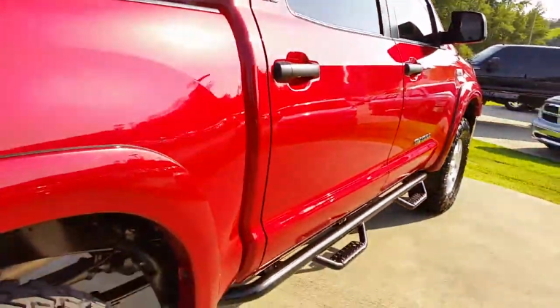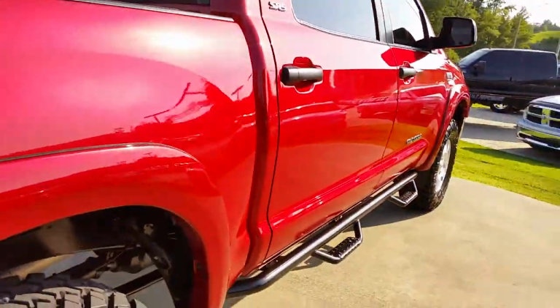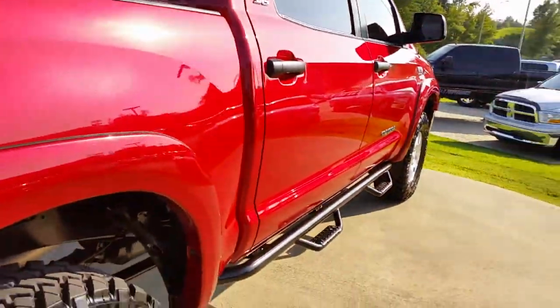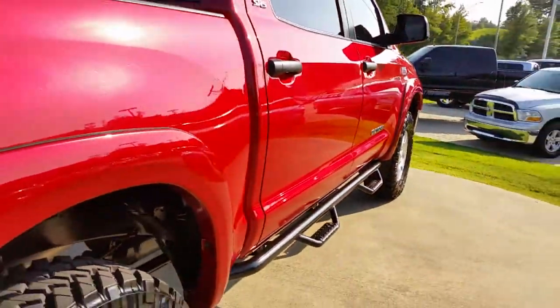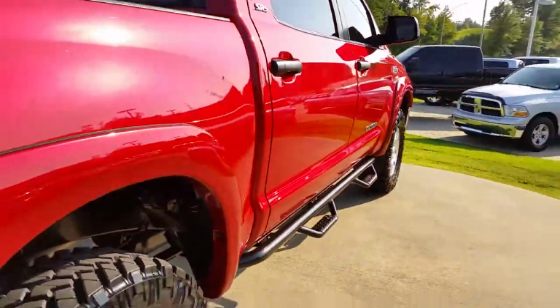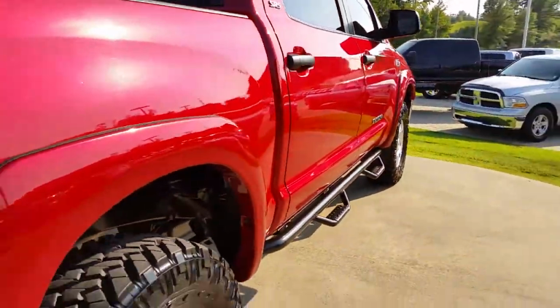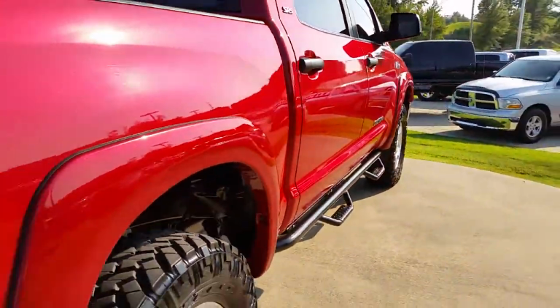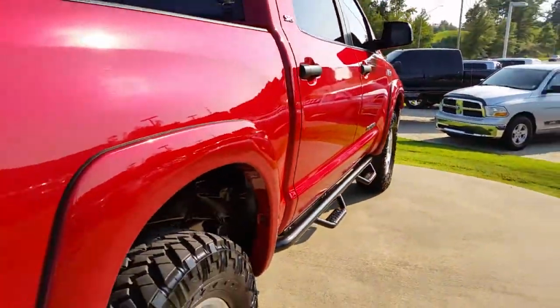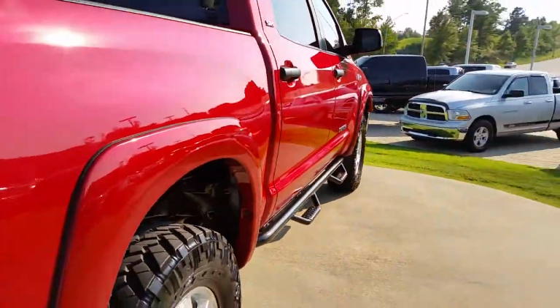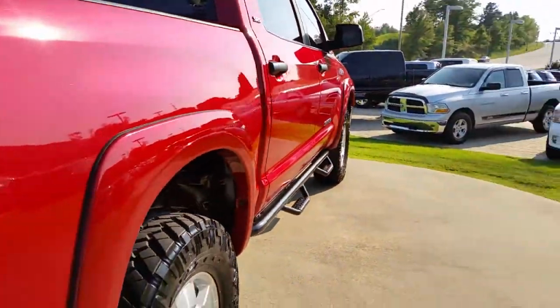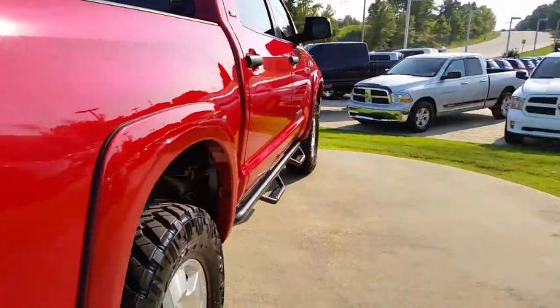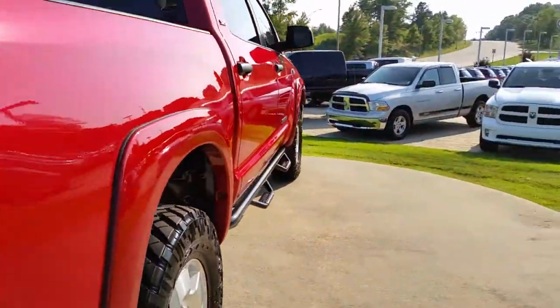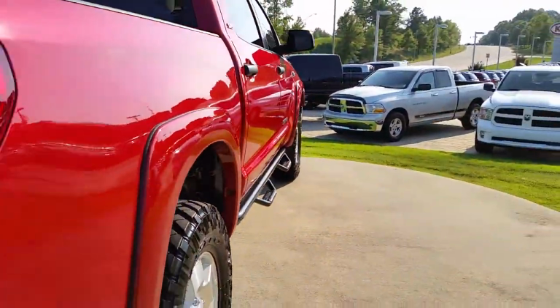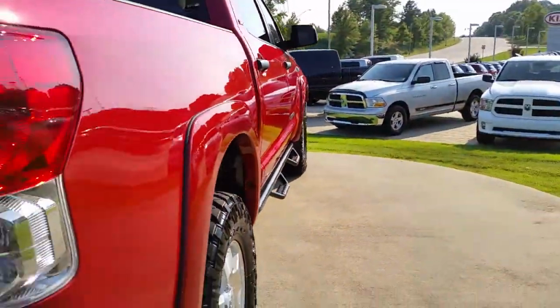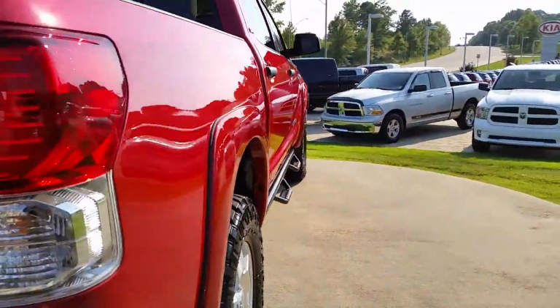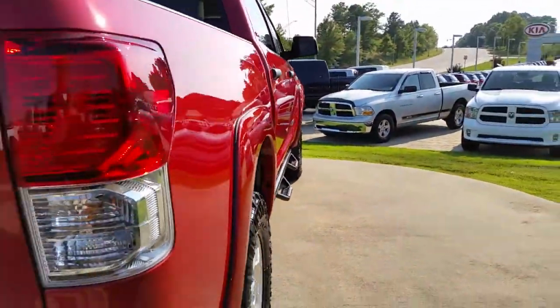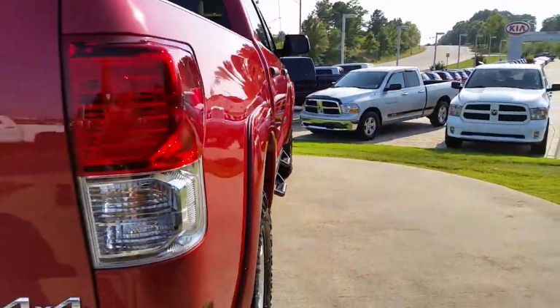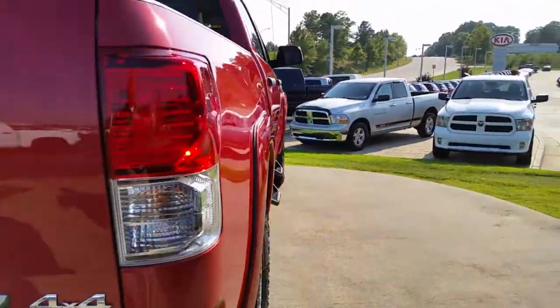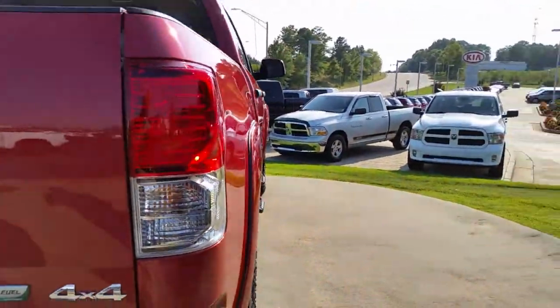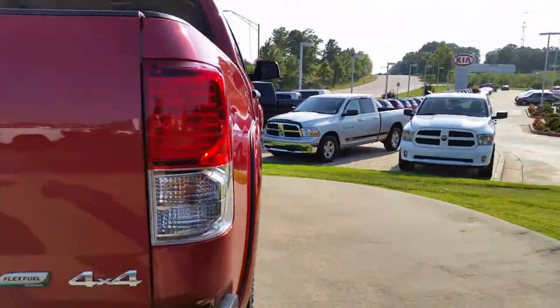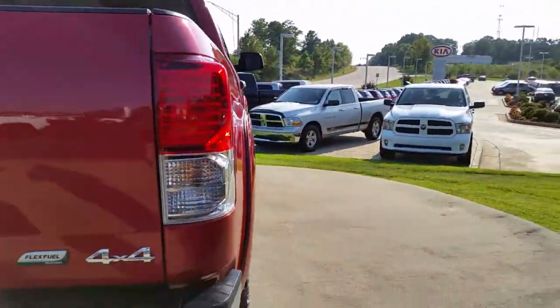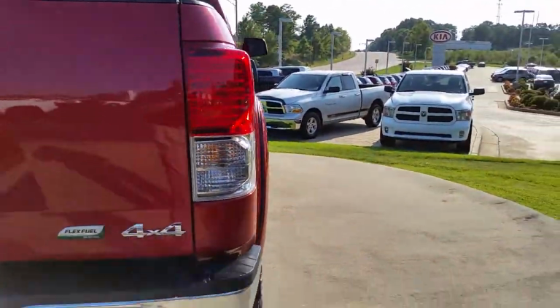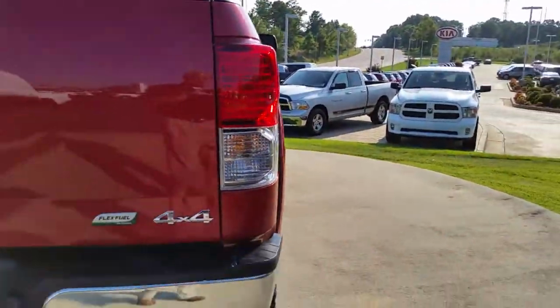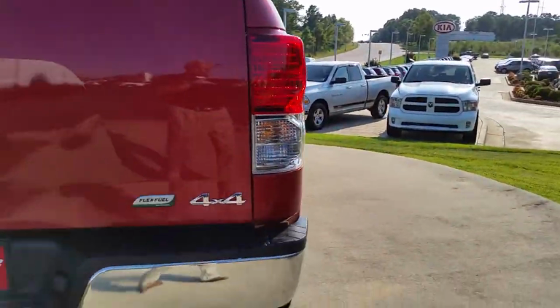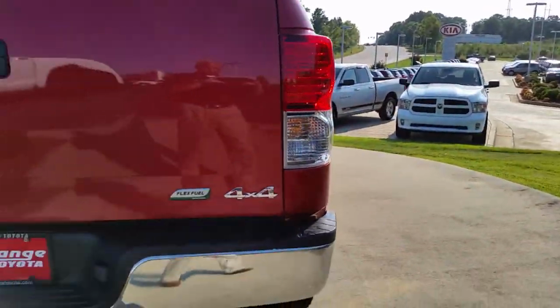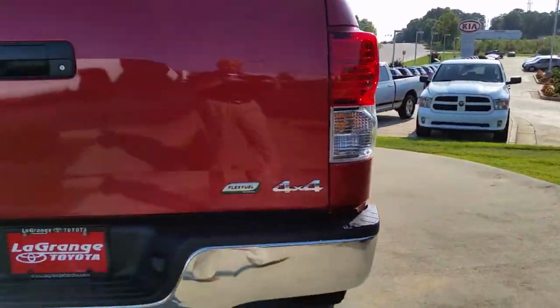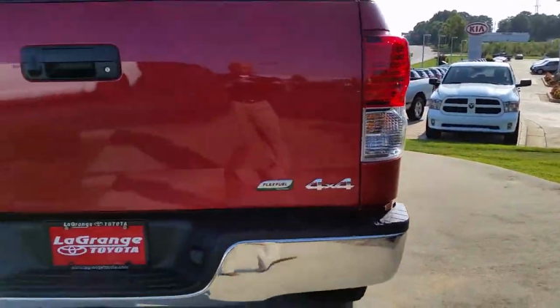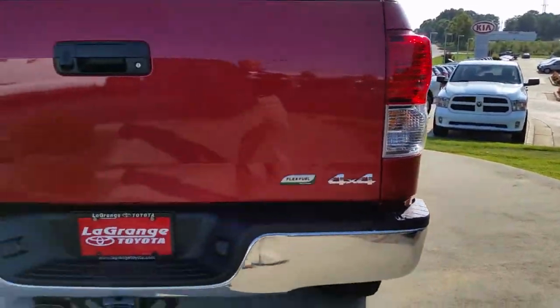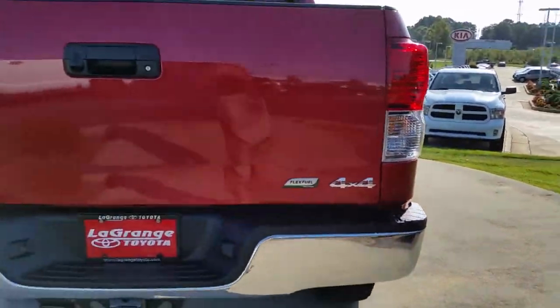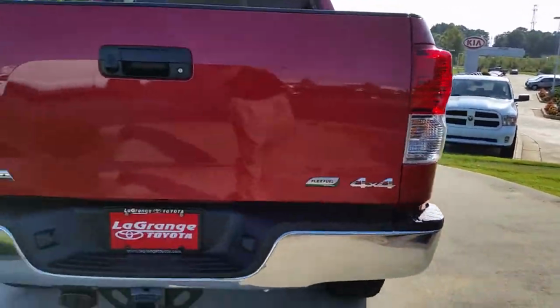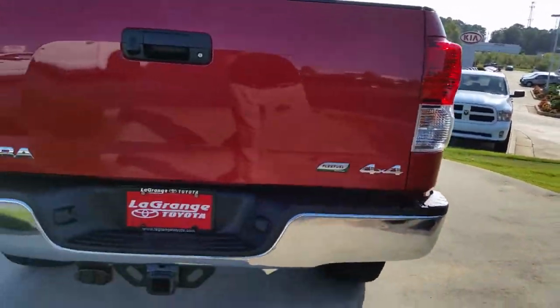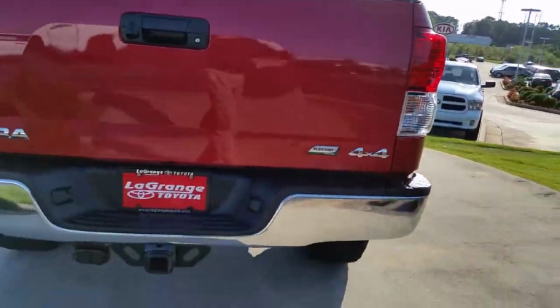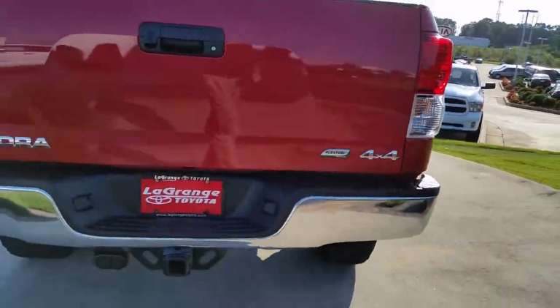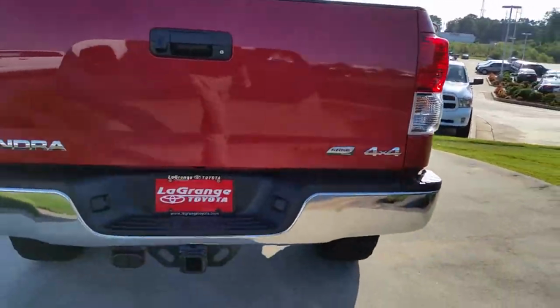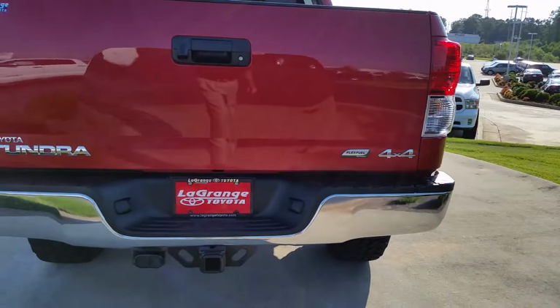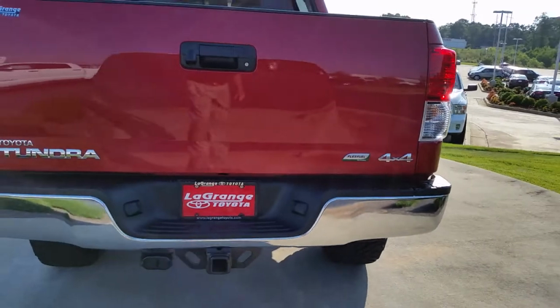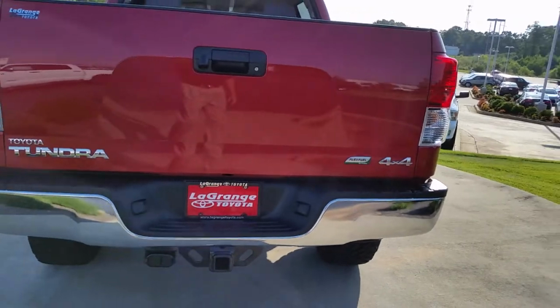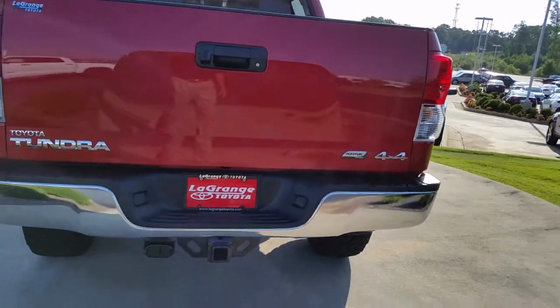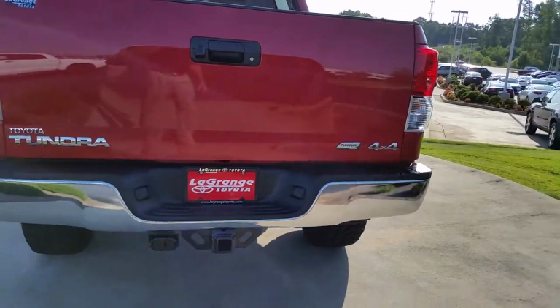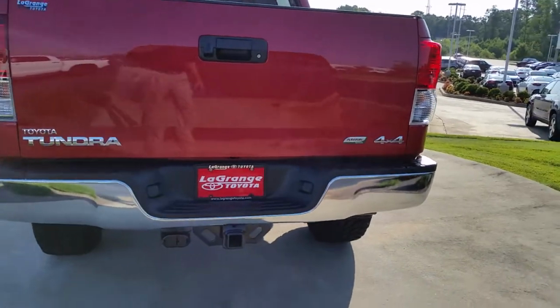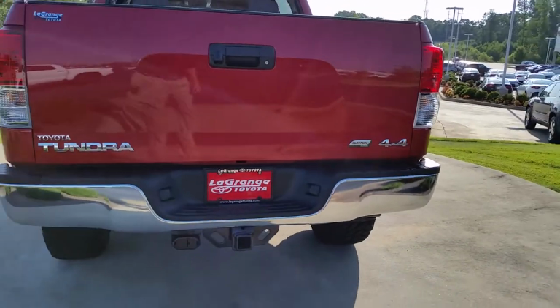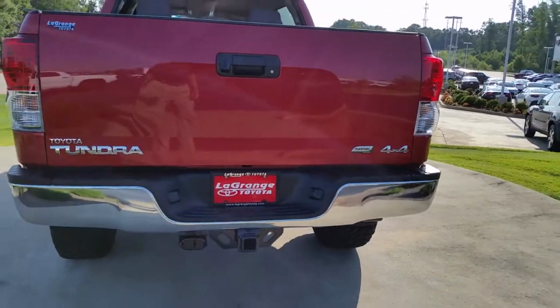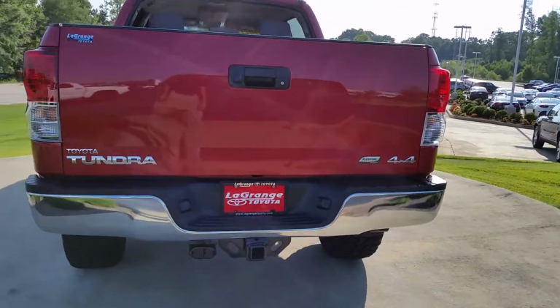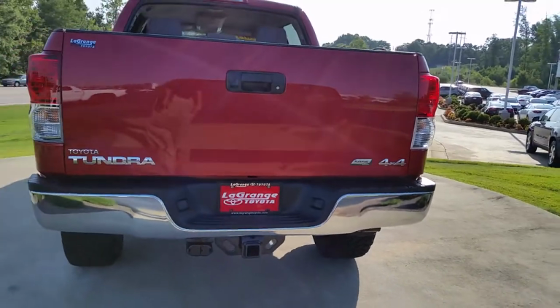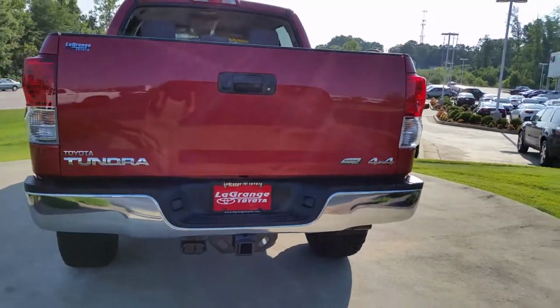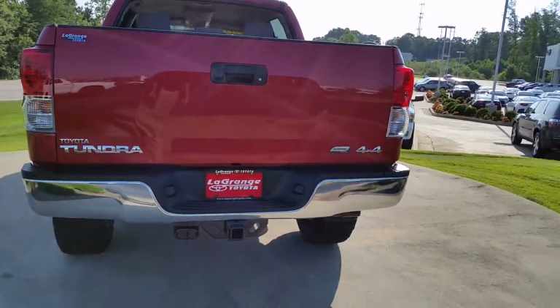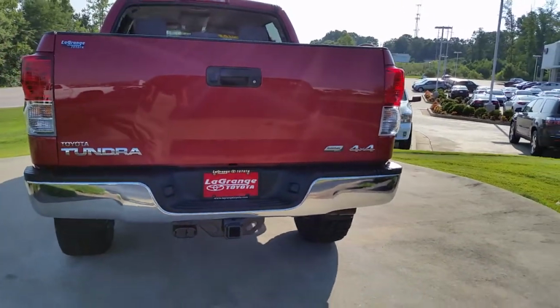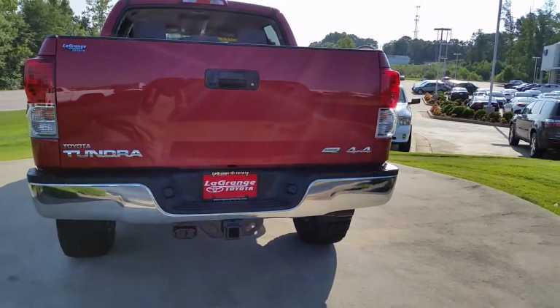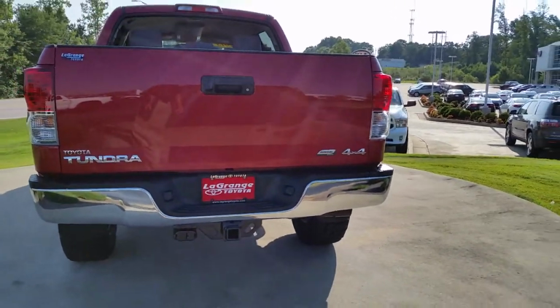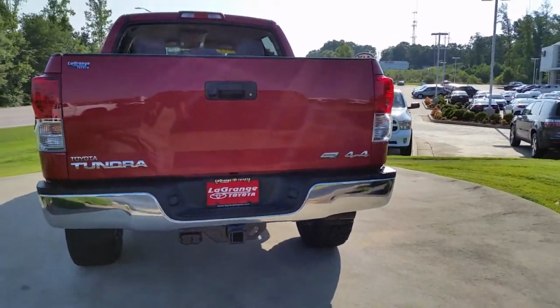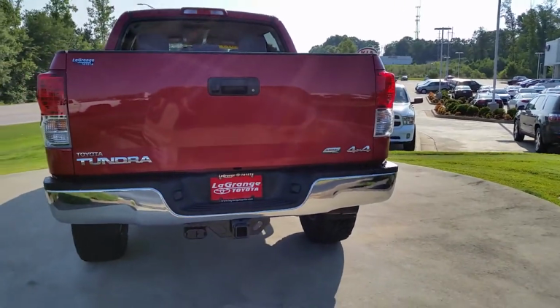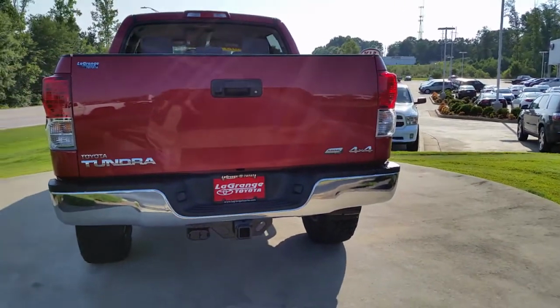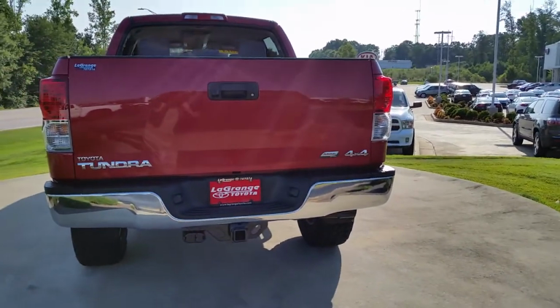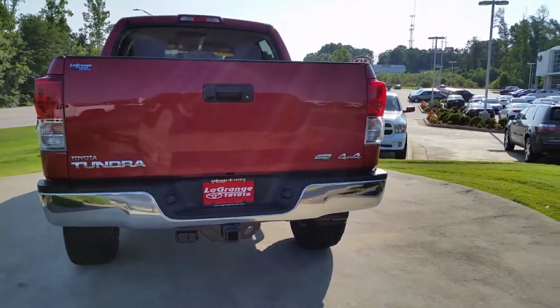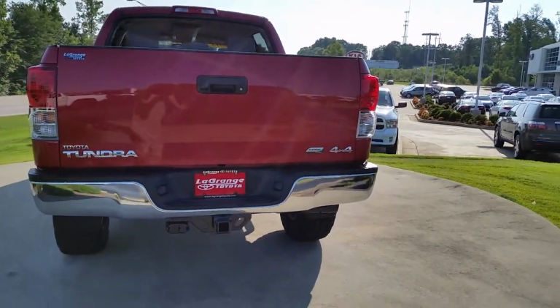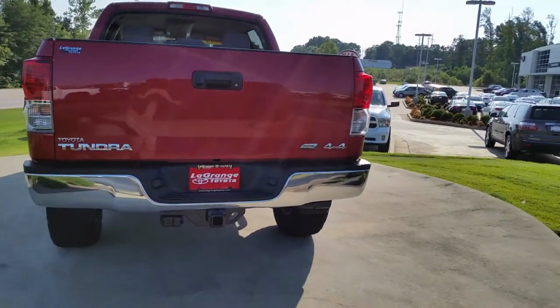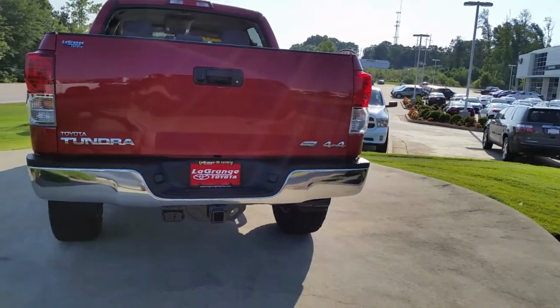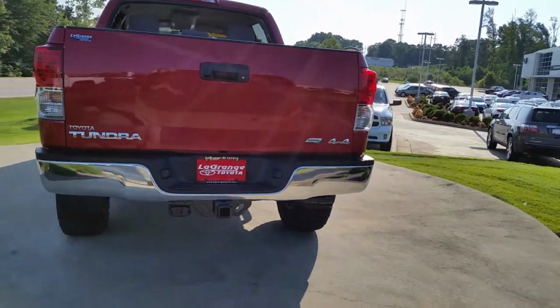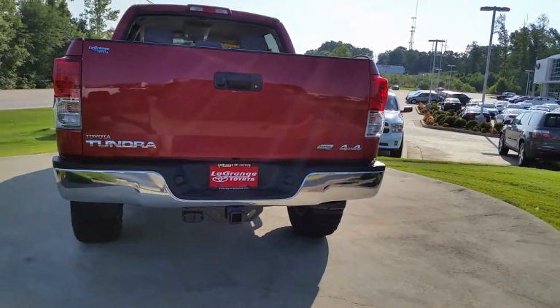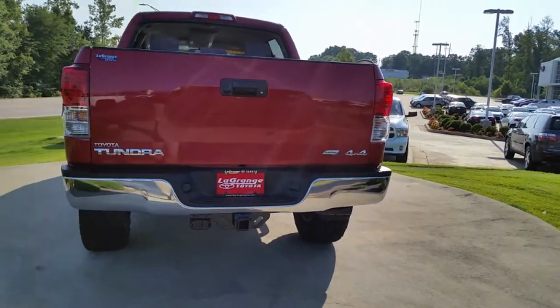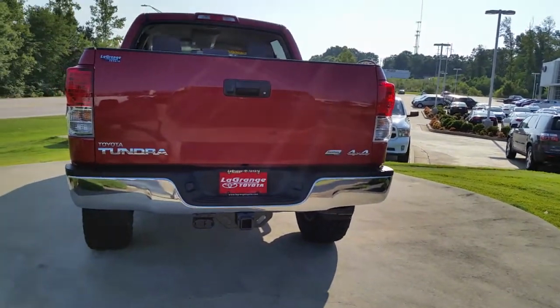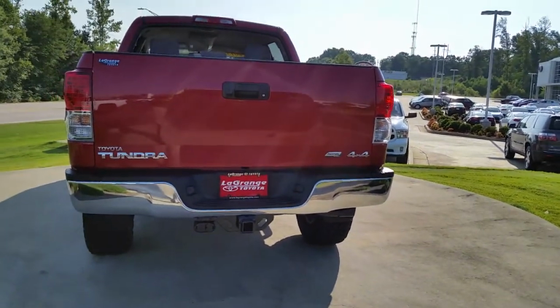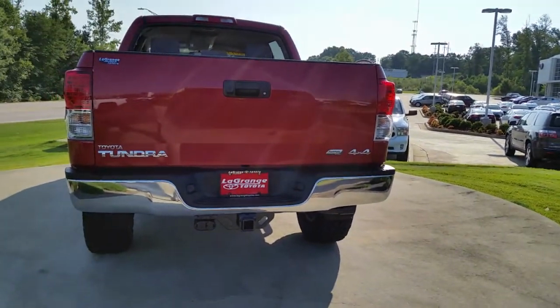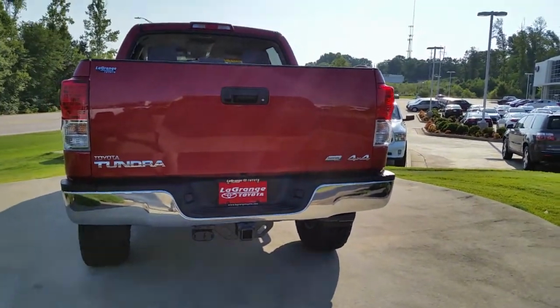This one is equipped with a 5.7 liter Flex Fuel V8 that has the factory tow equipment already on there.